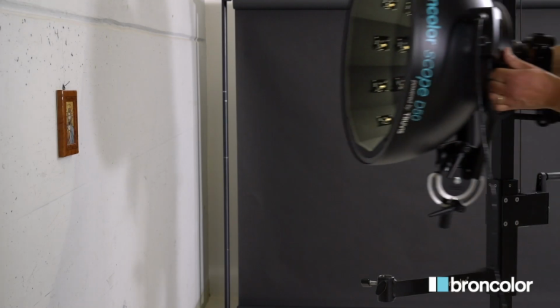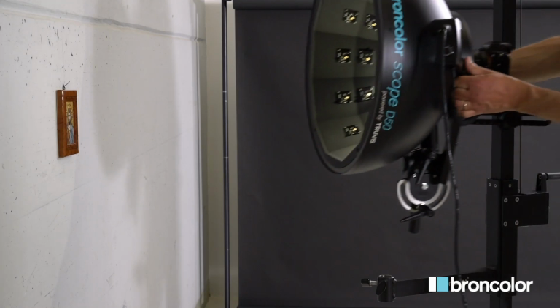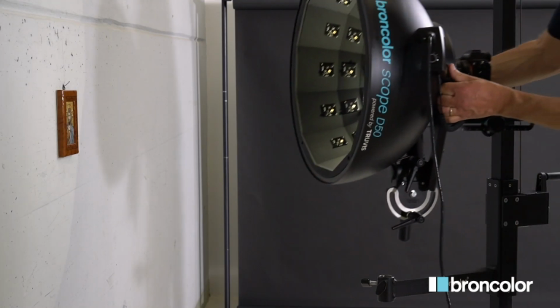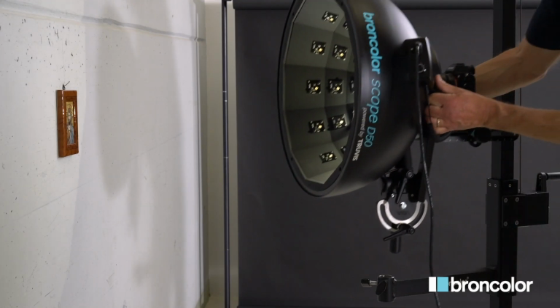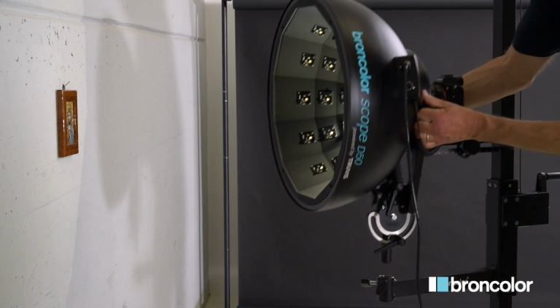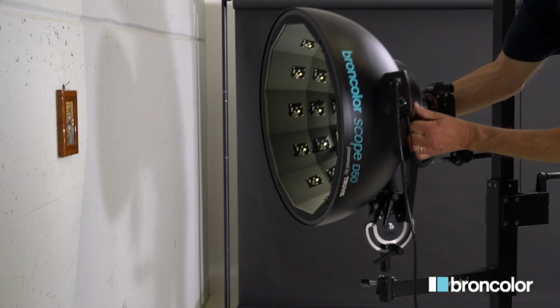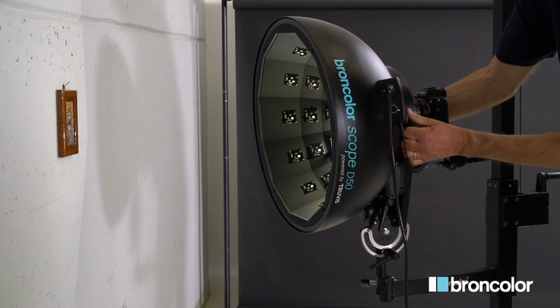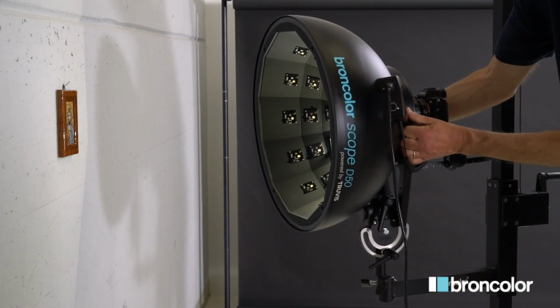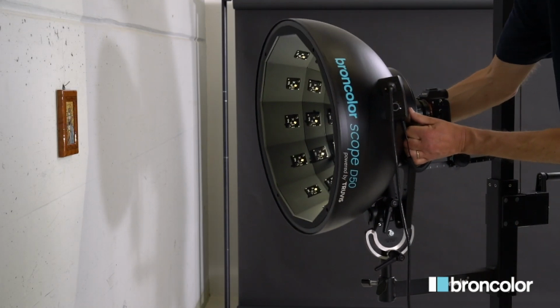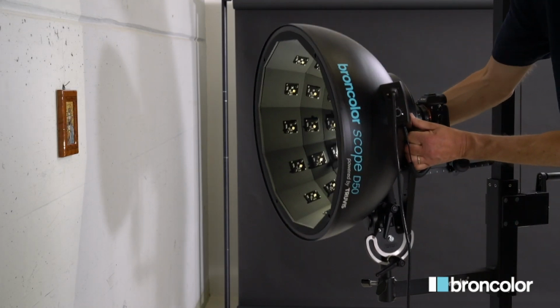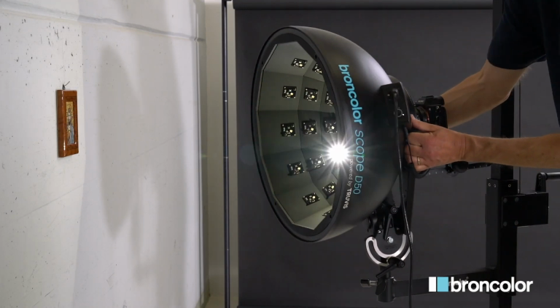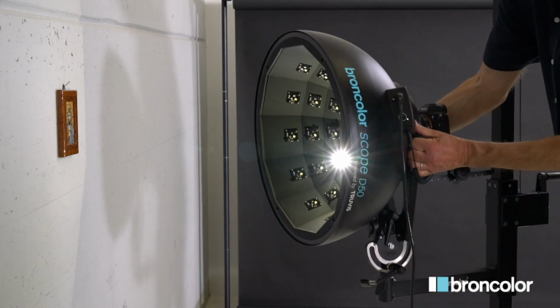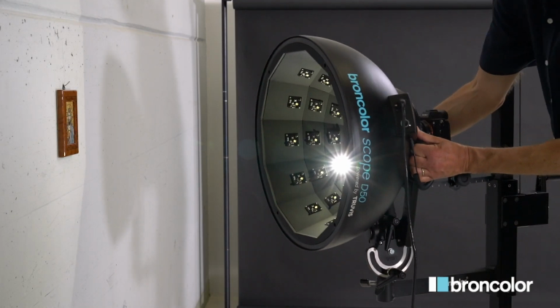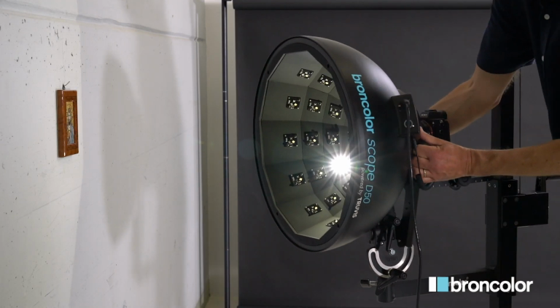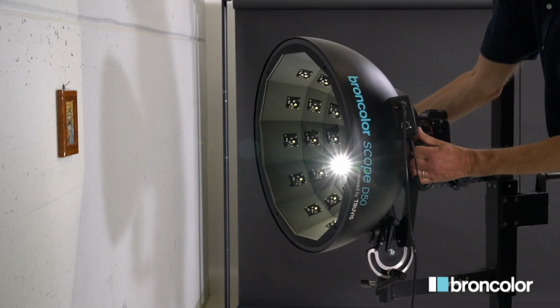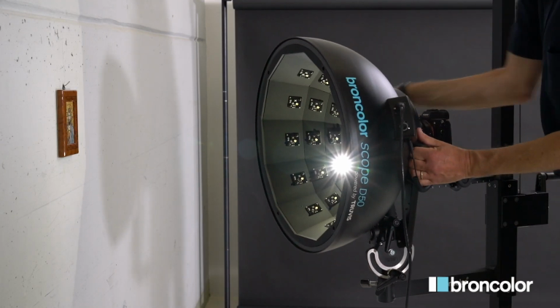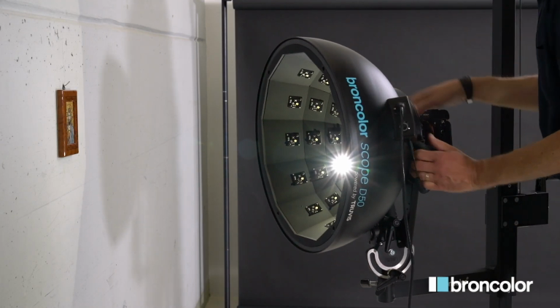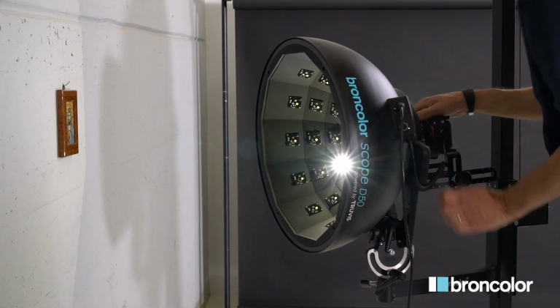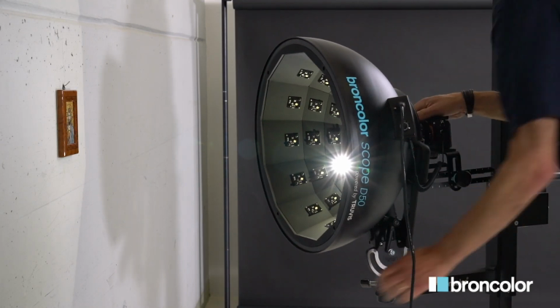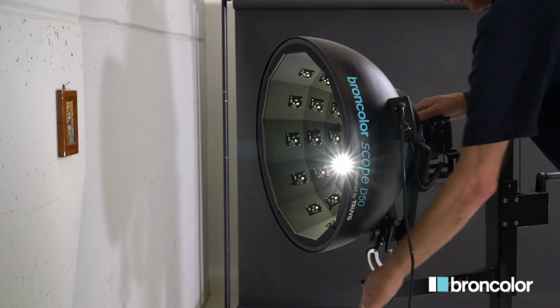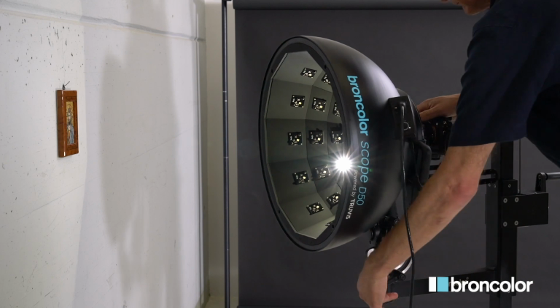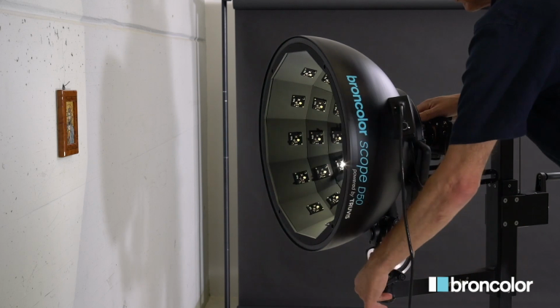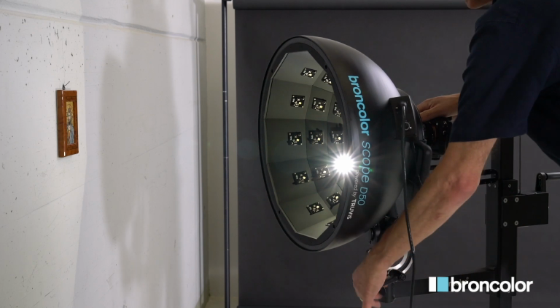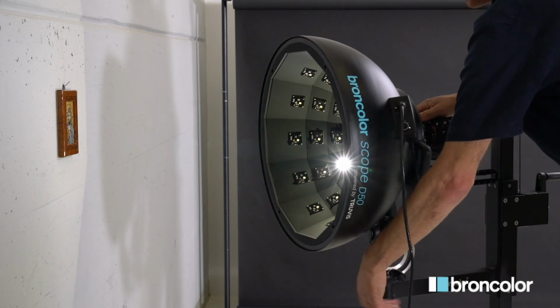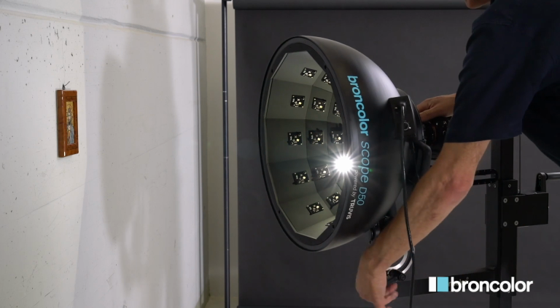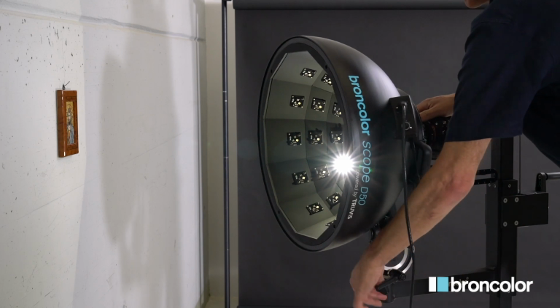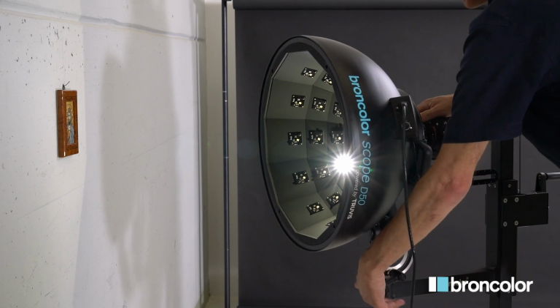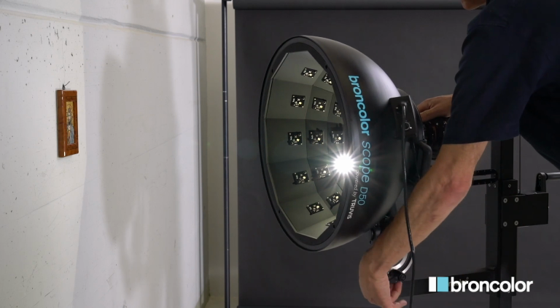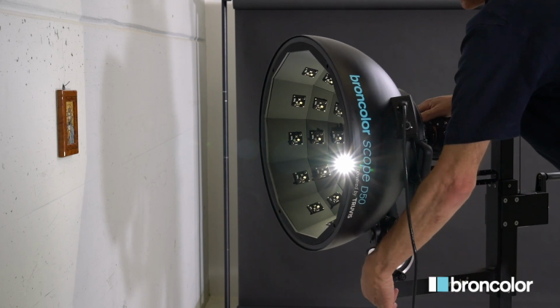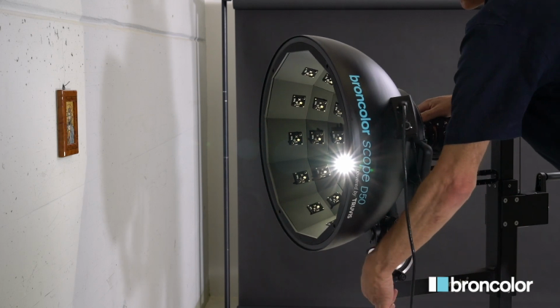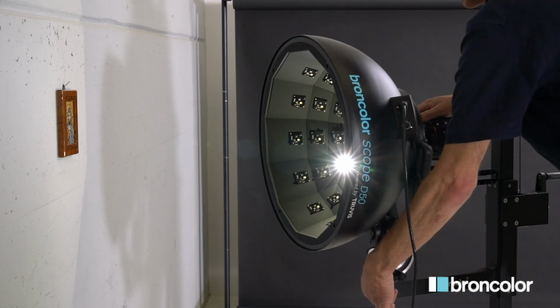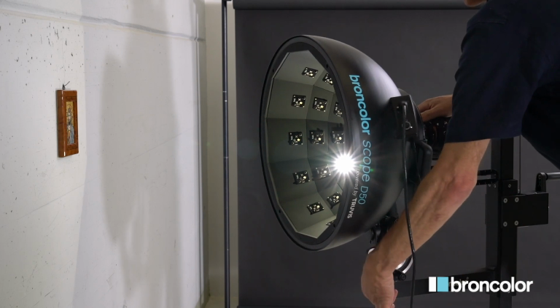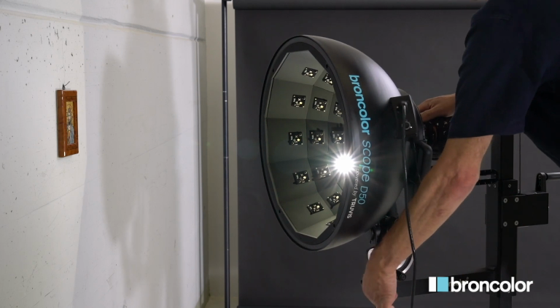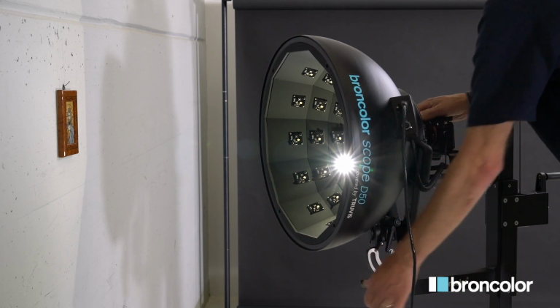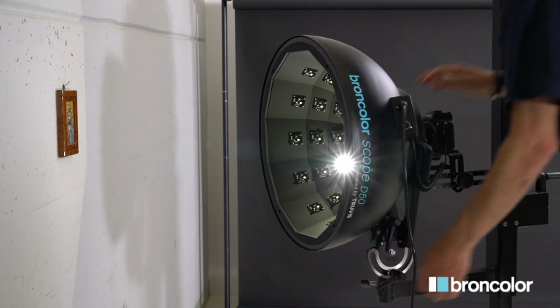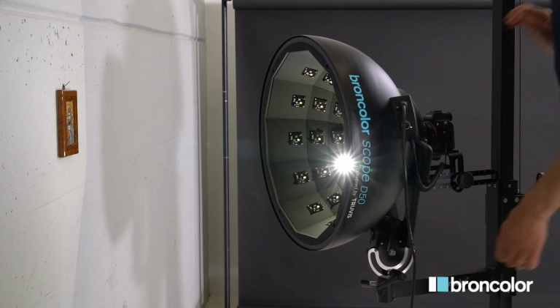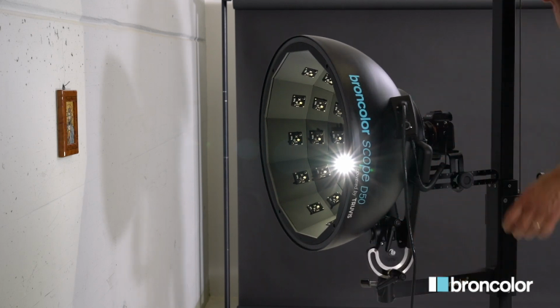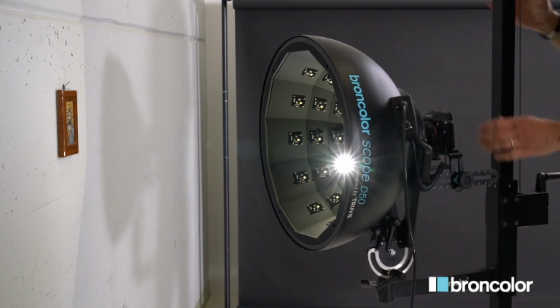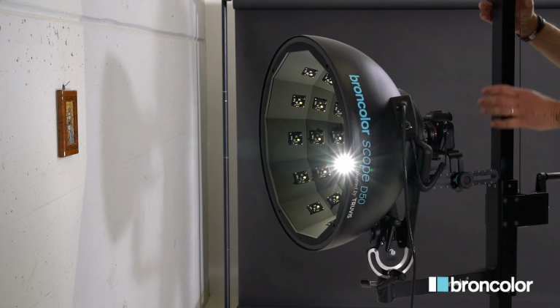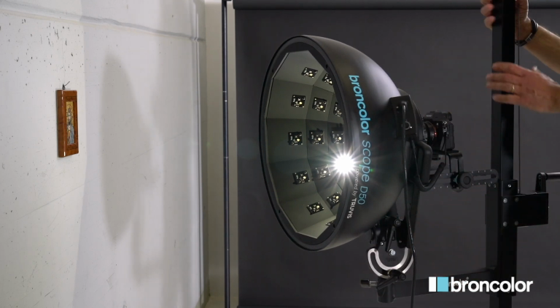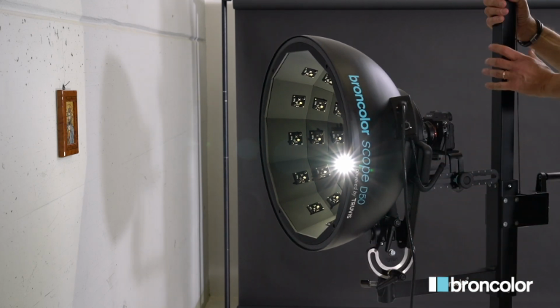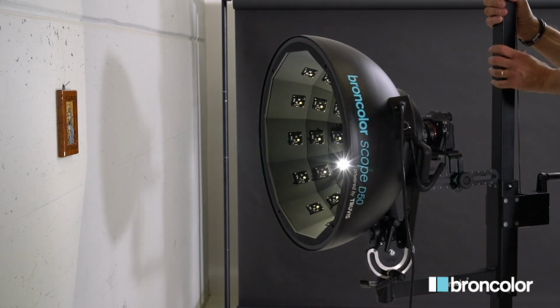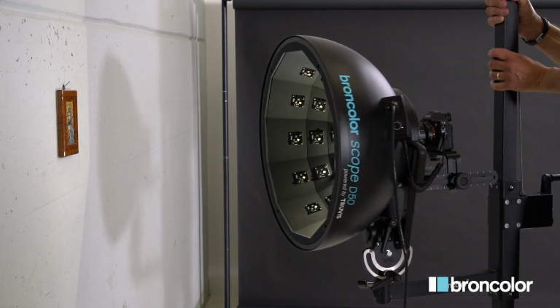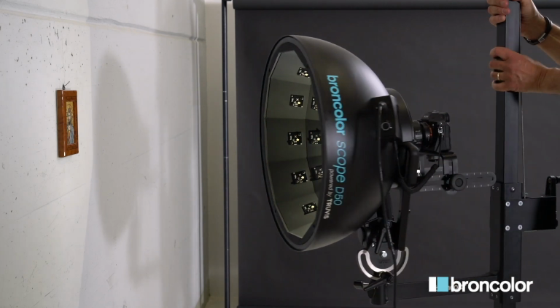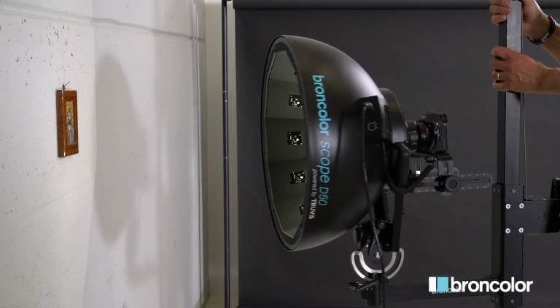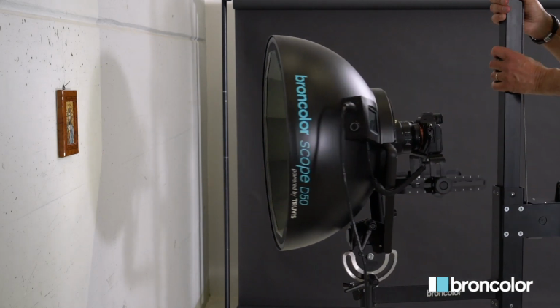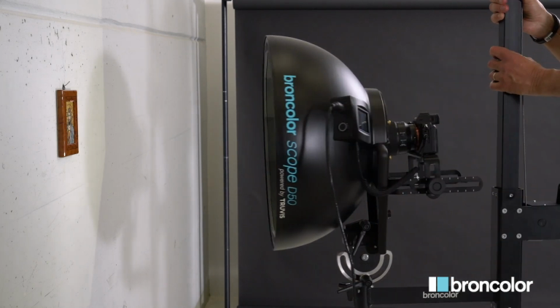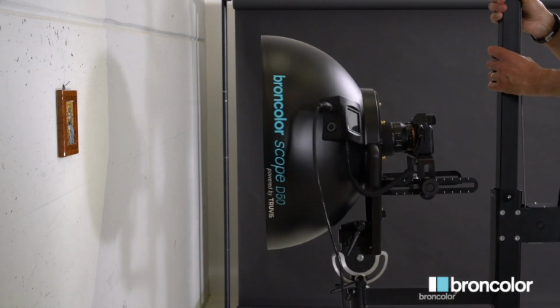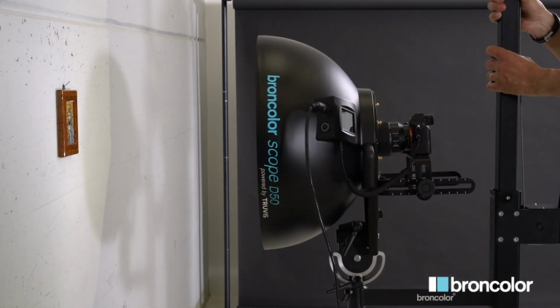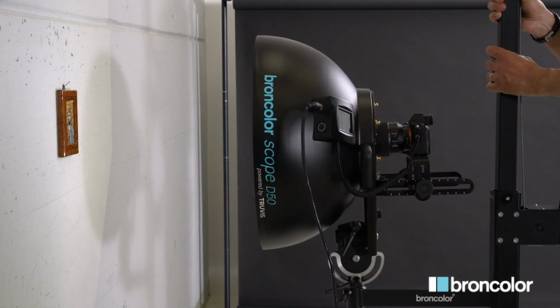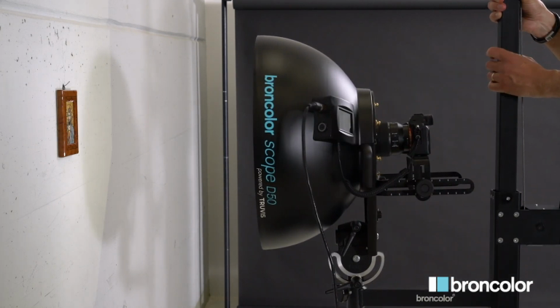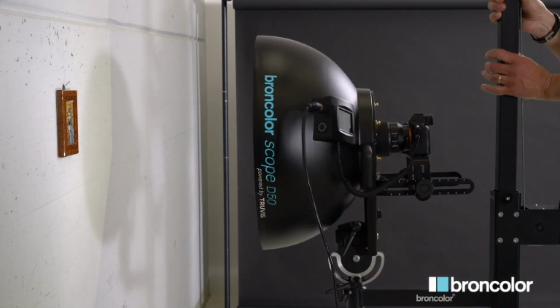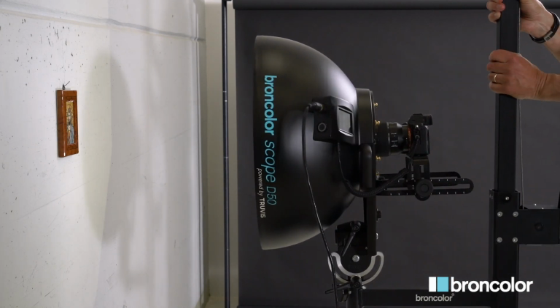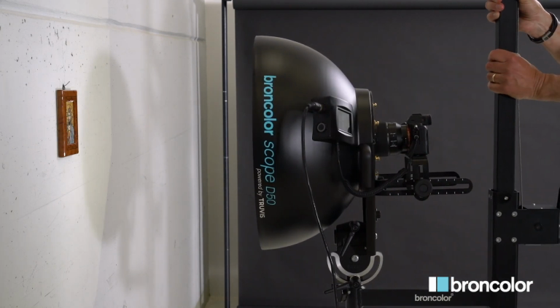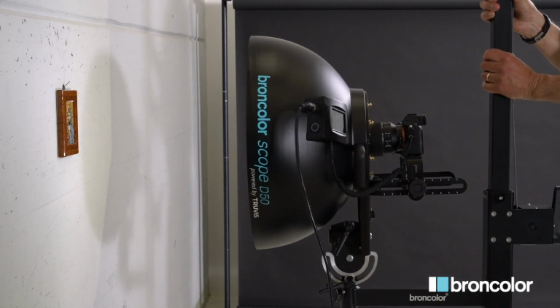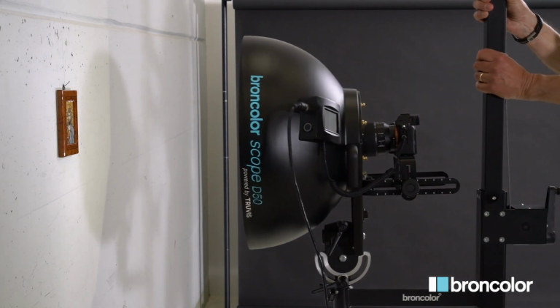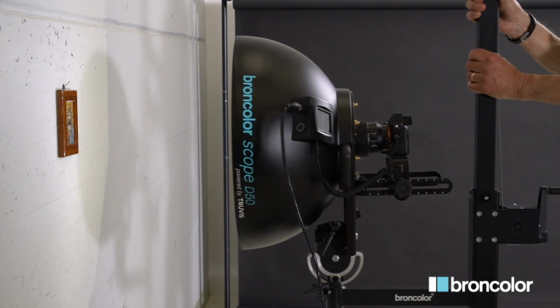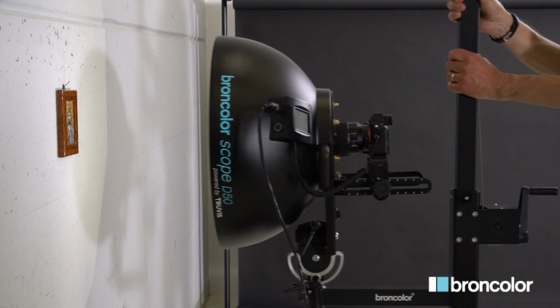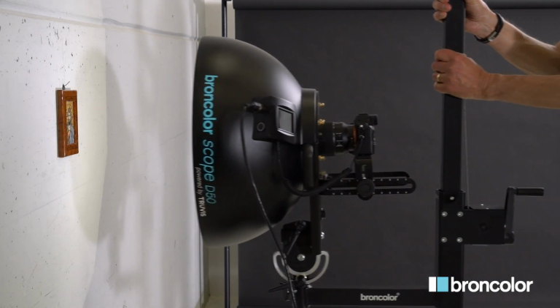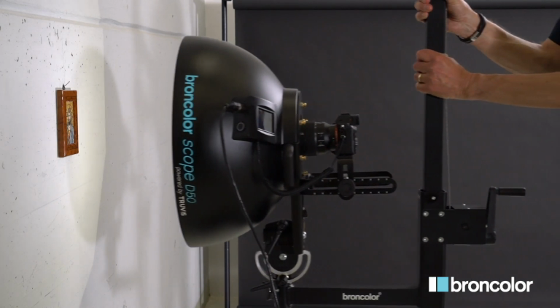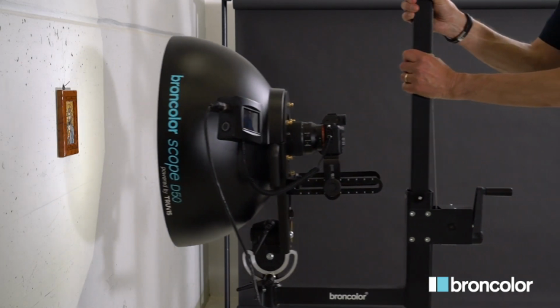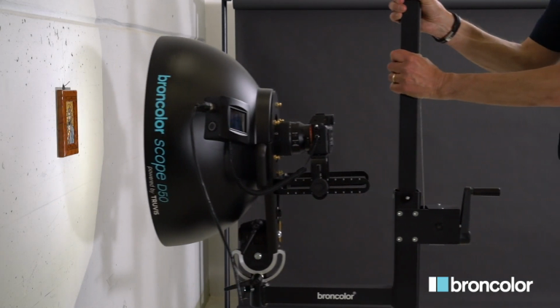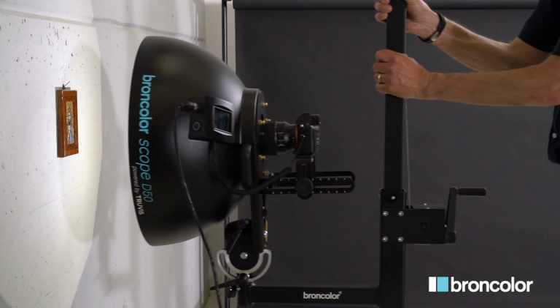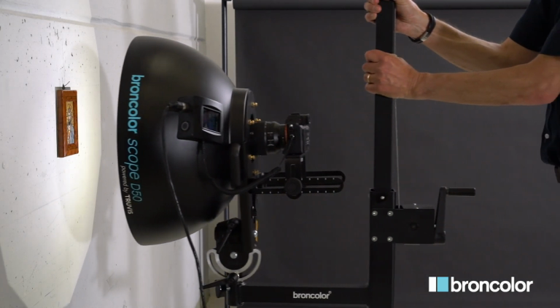If you cannot position the object under the scope, use the stand adapter and a strong stand to place the scope vertically.